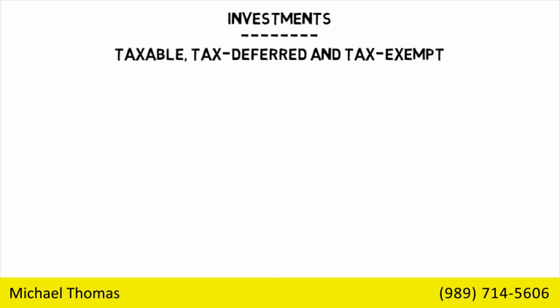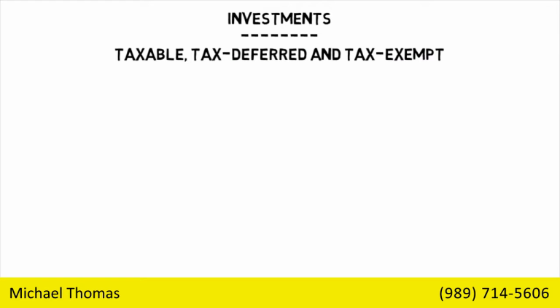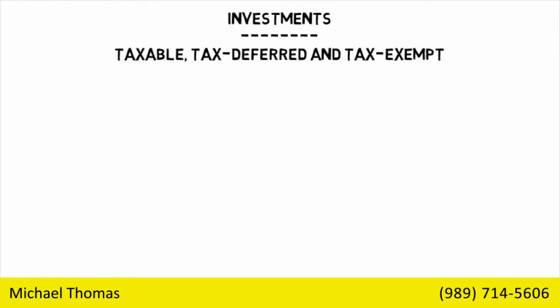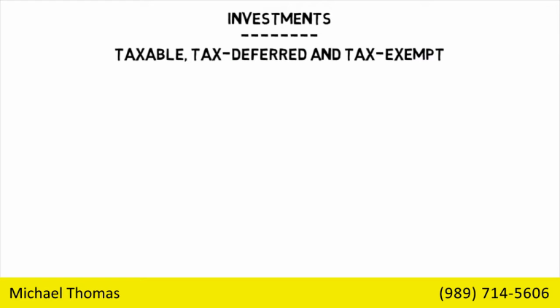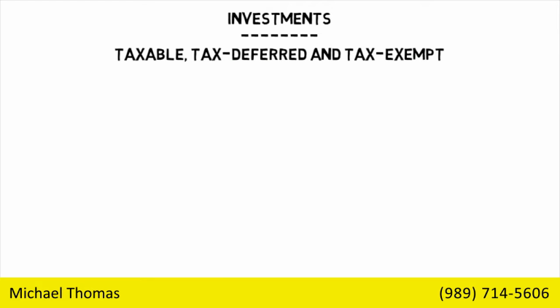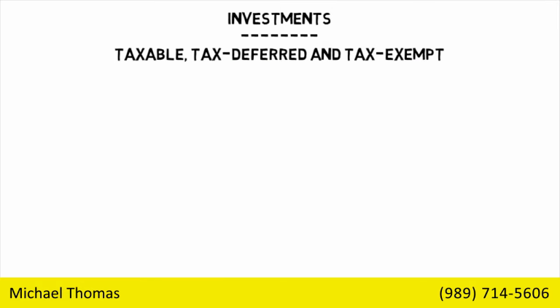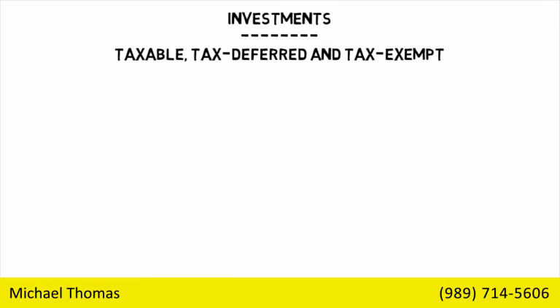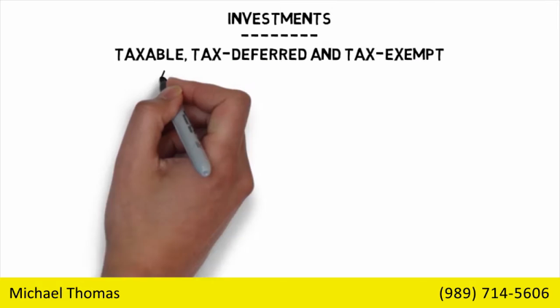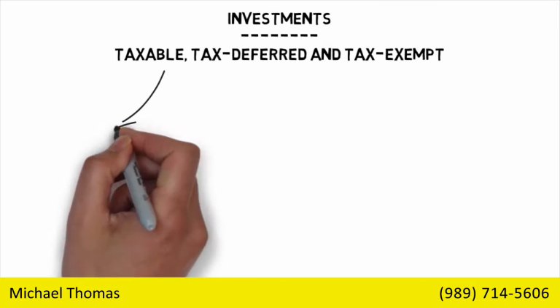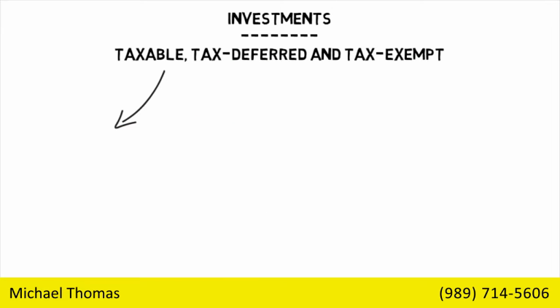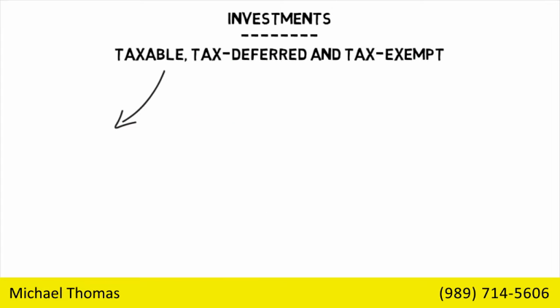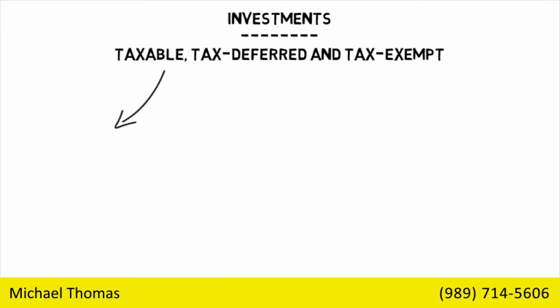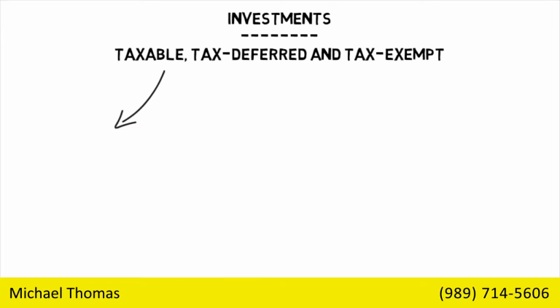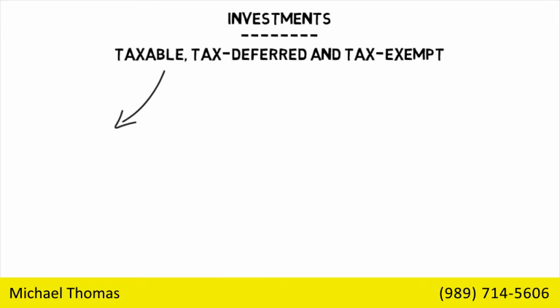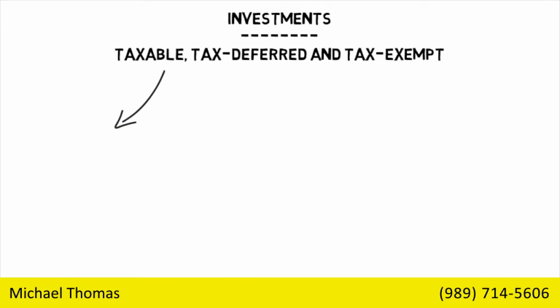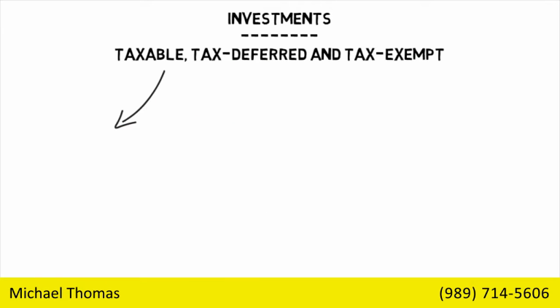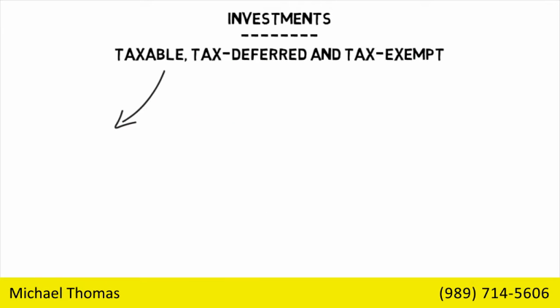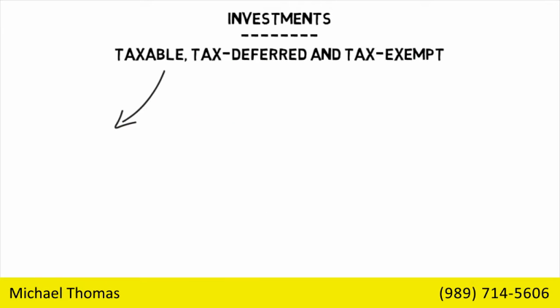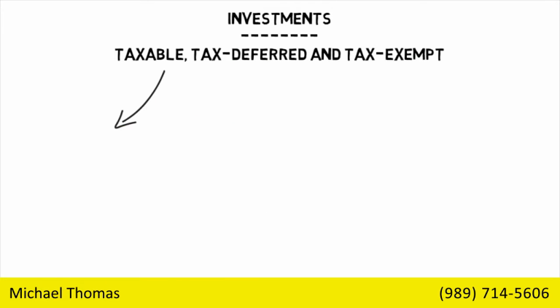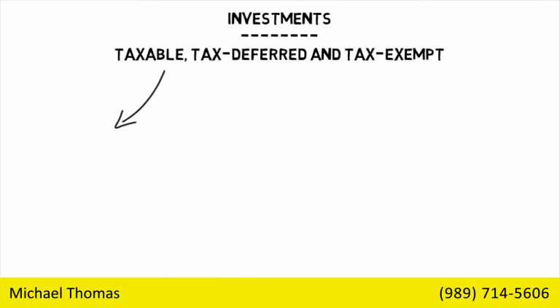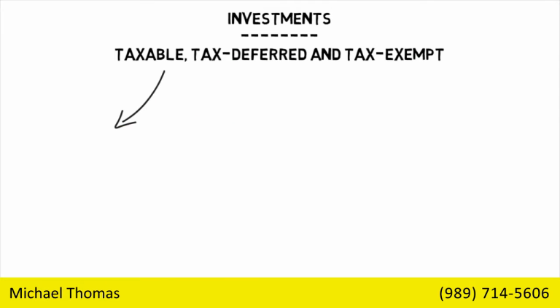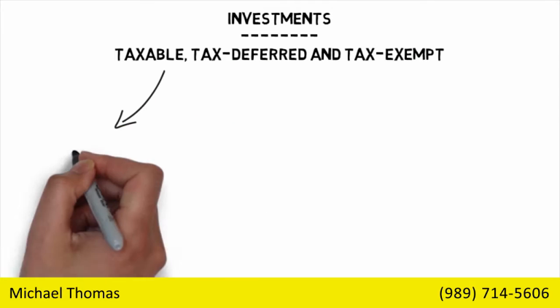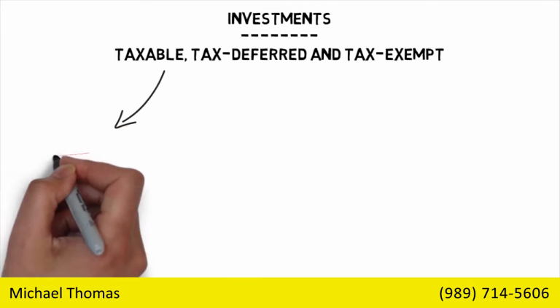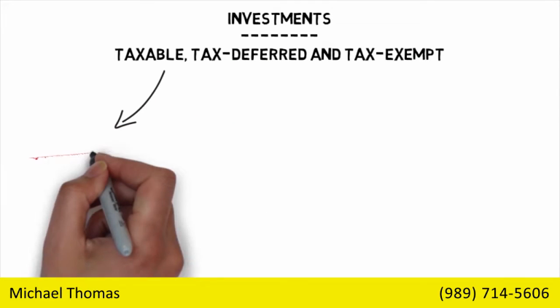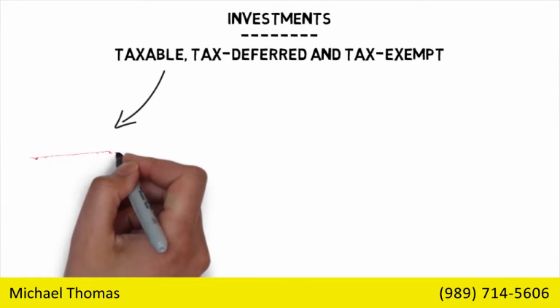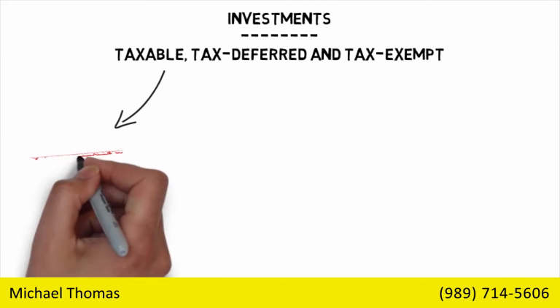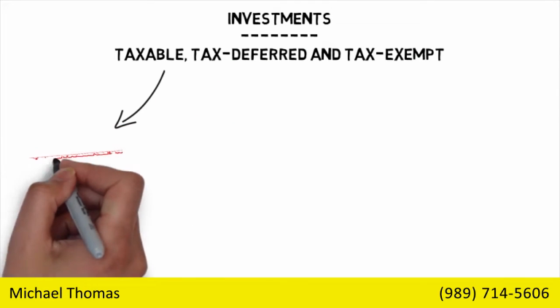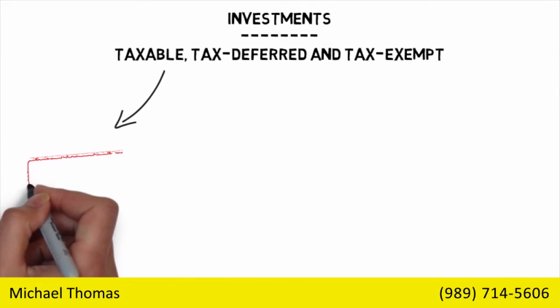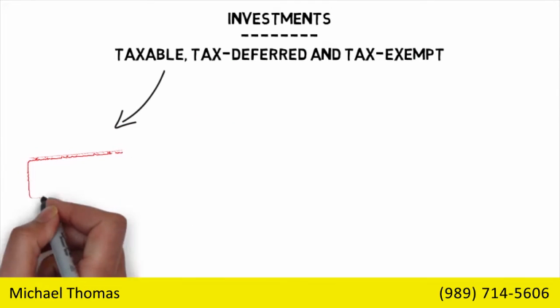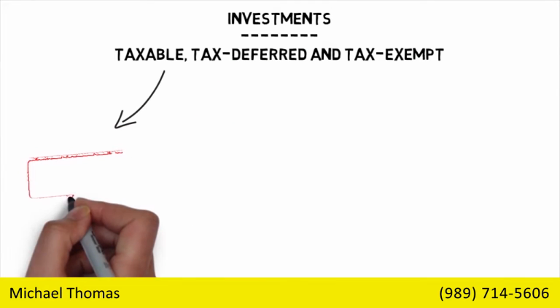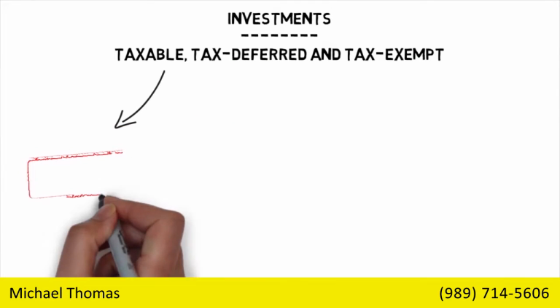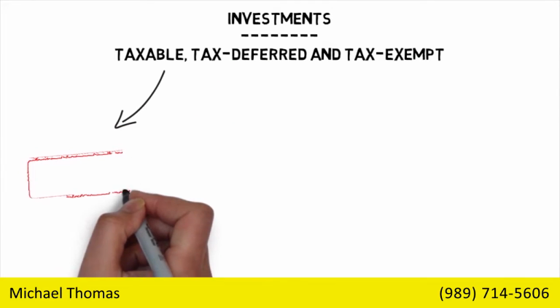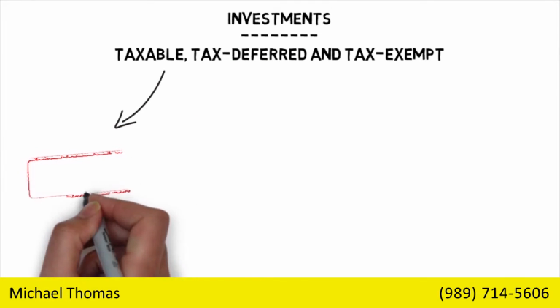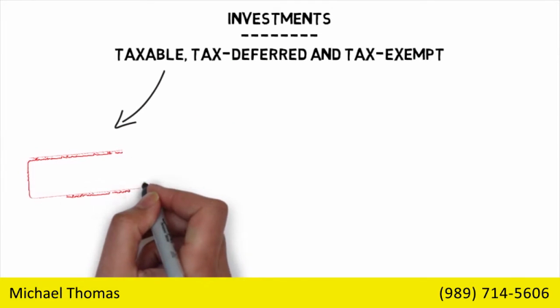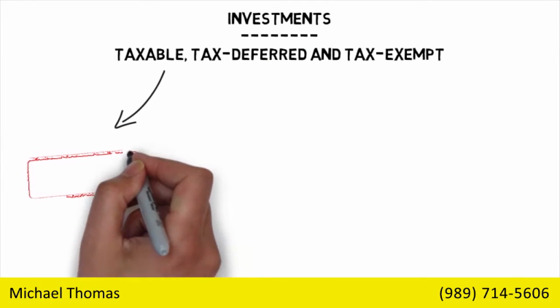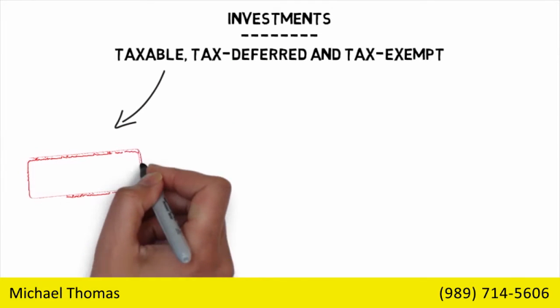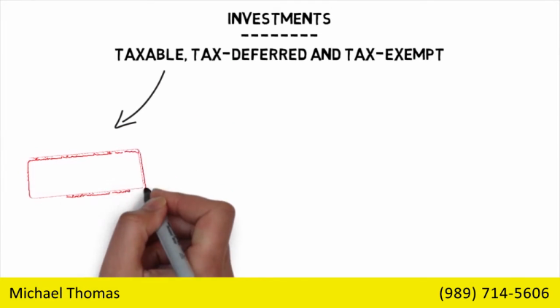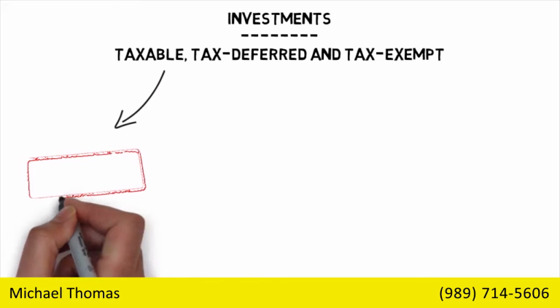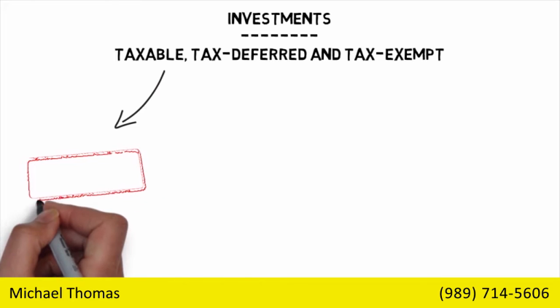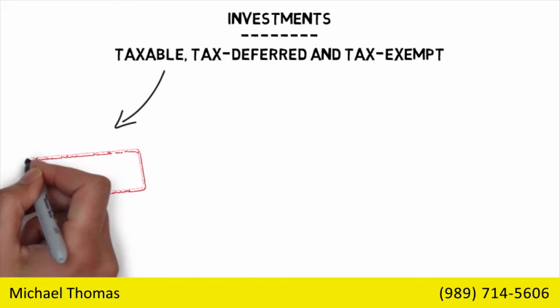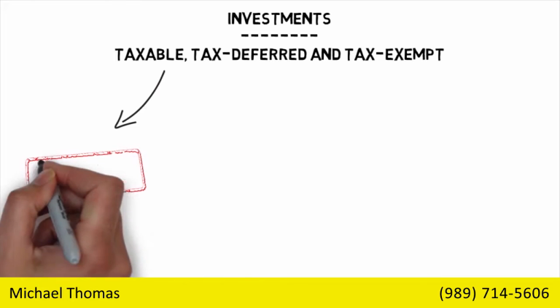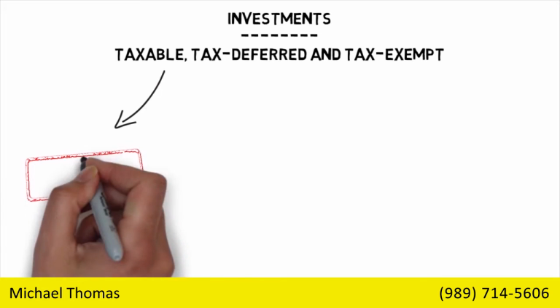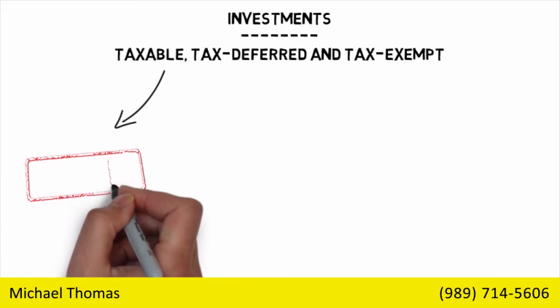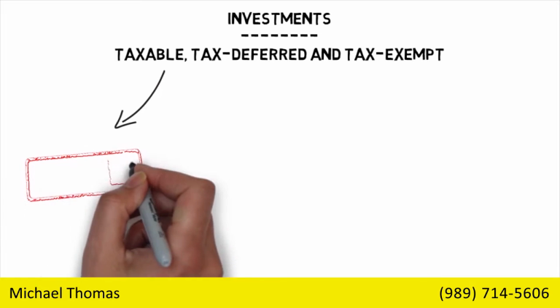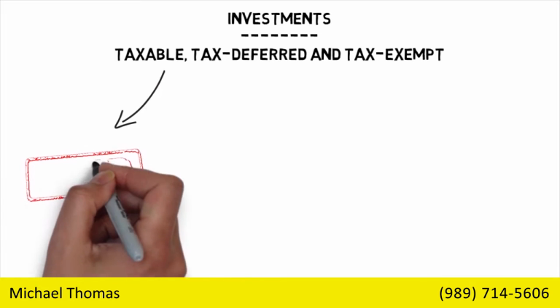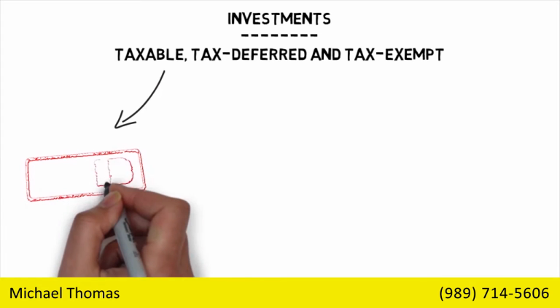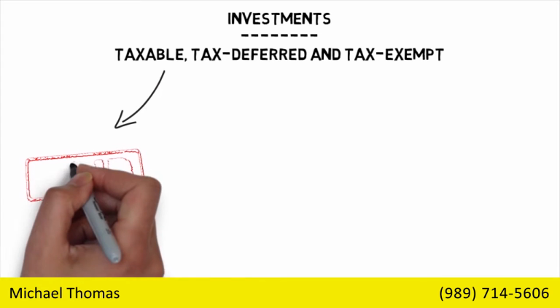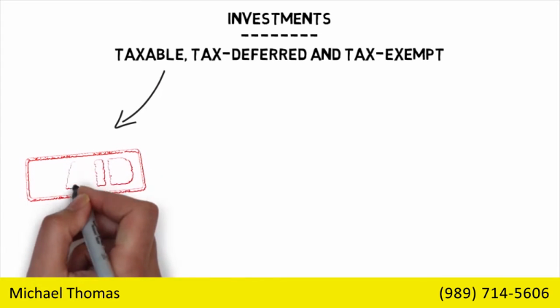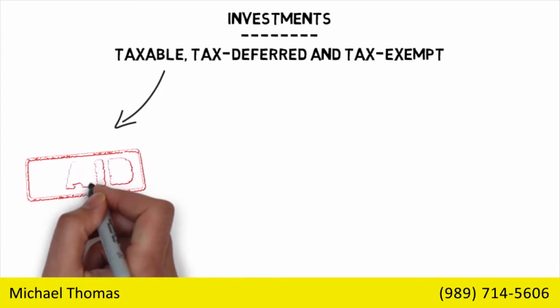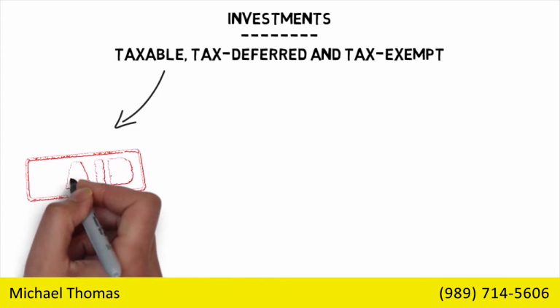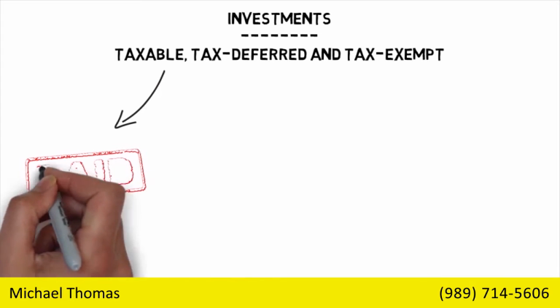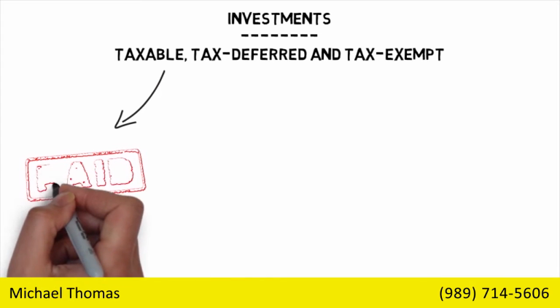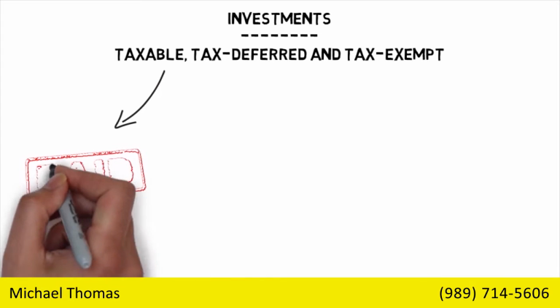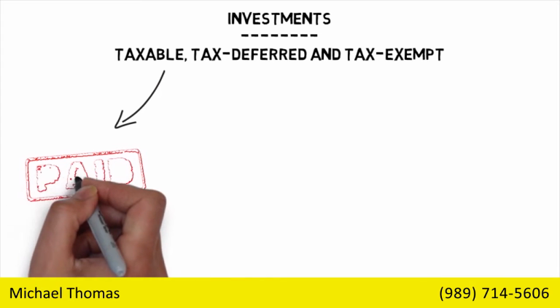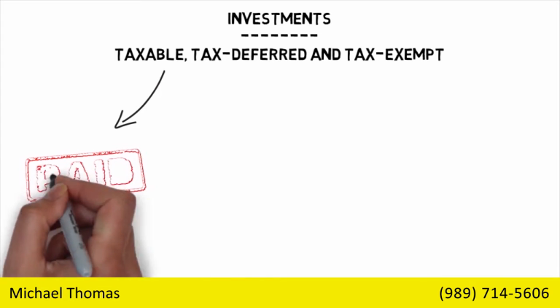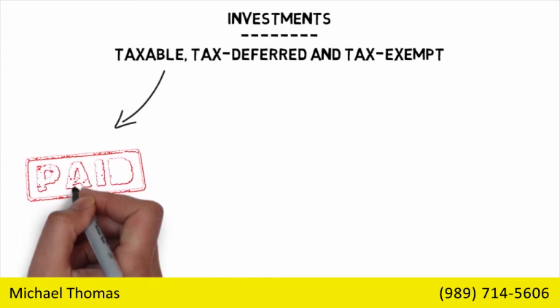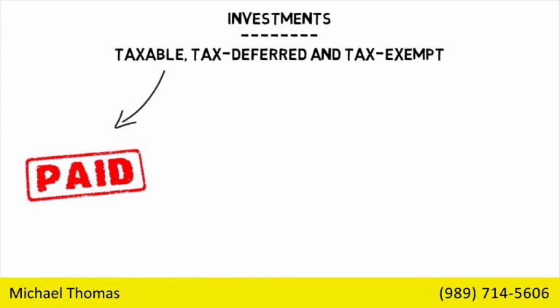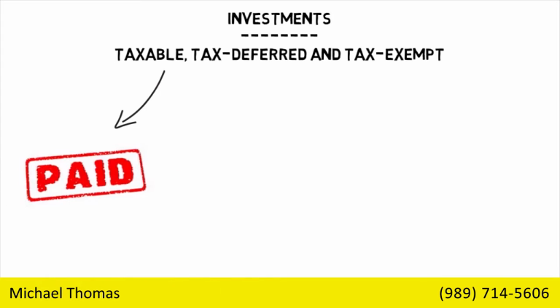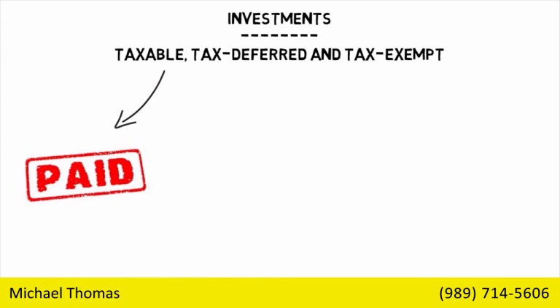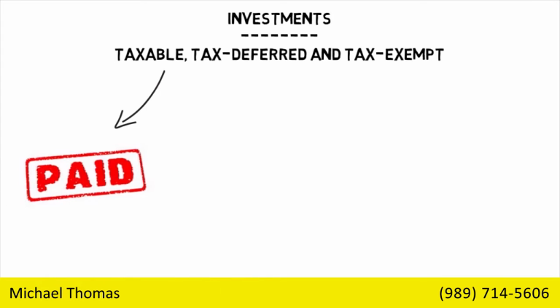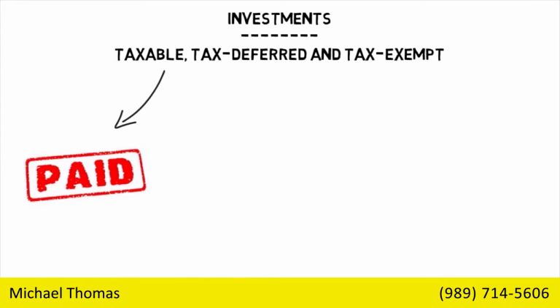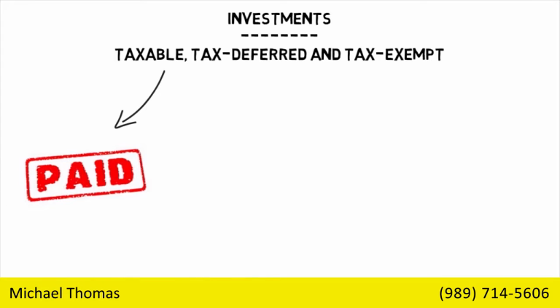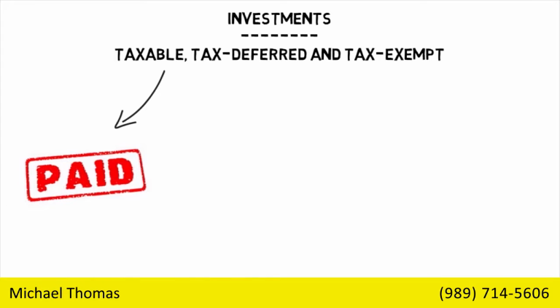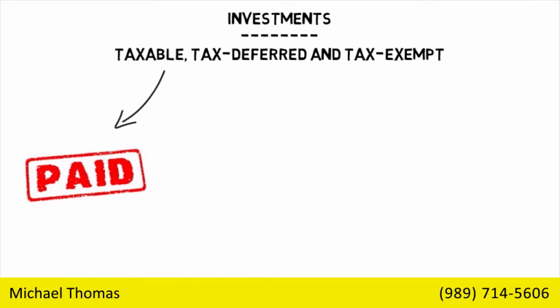Taxable requires gains to be paid as they are earned each year. These include investments like CDs and money market funds.